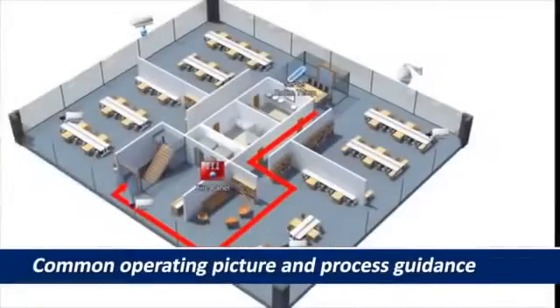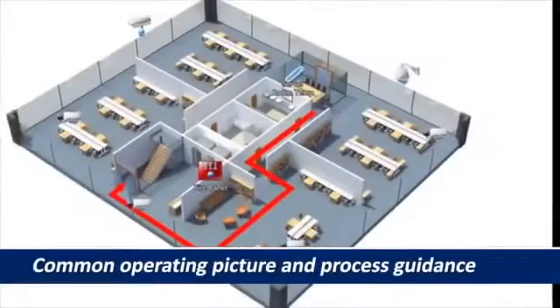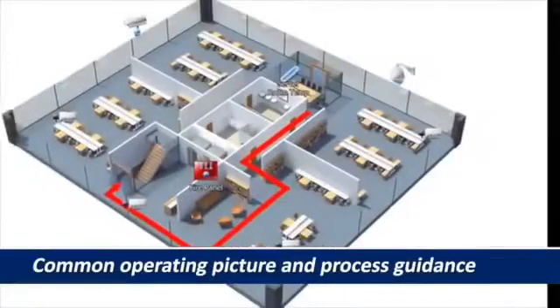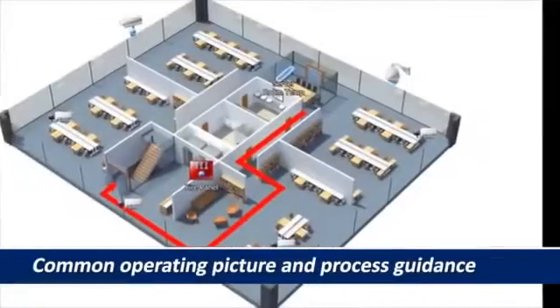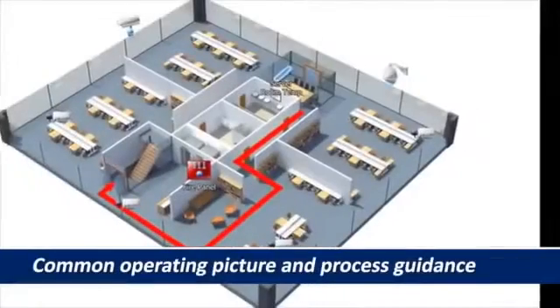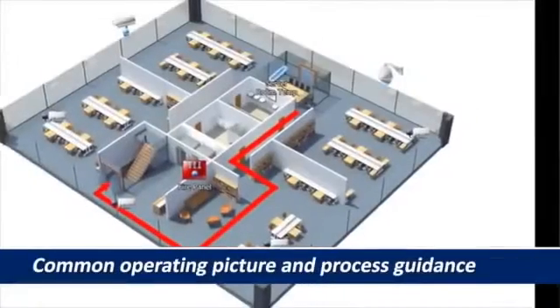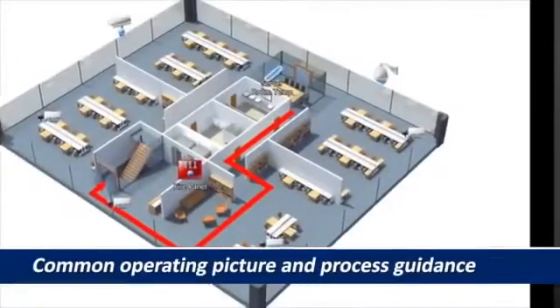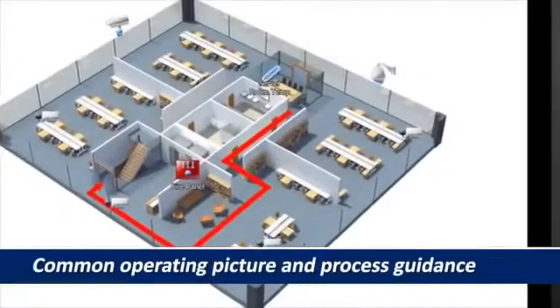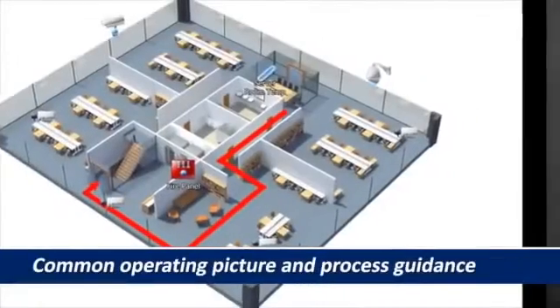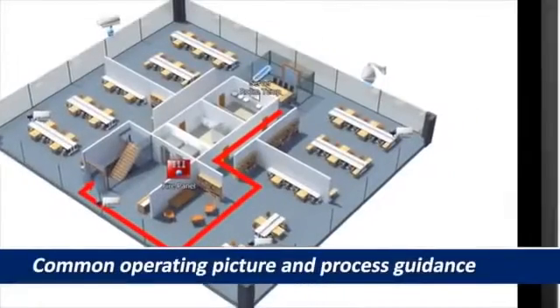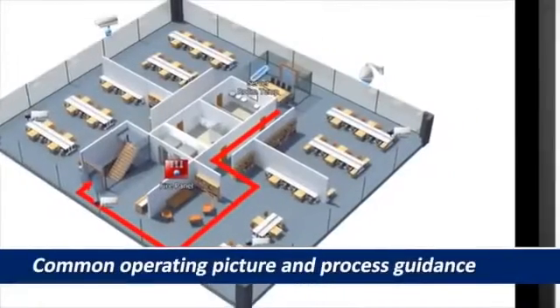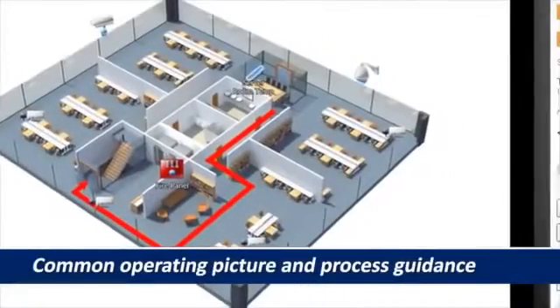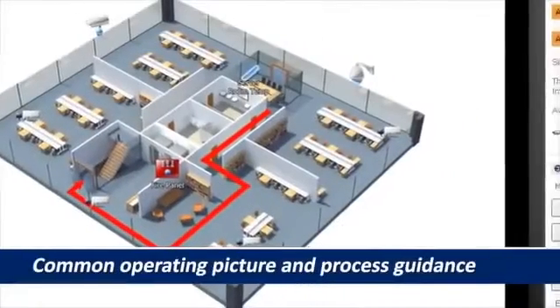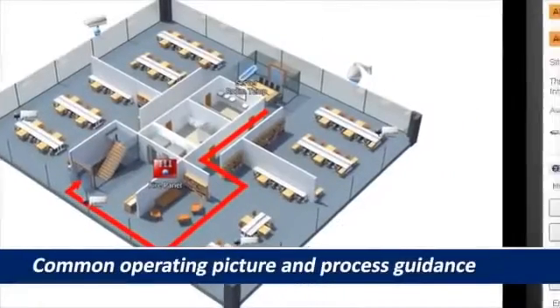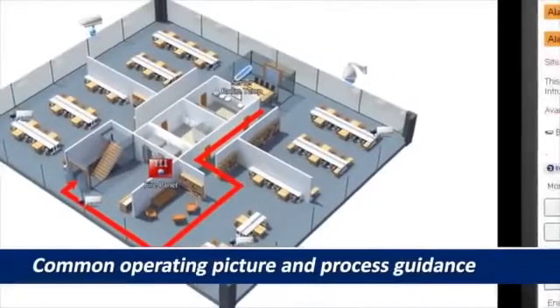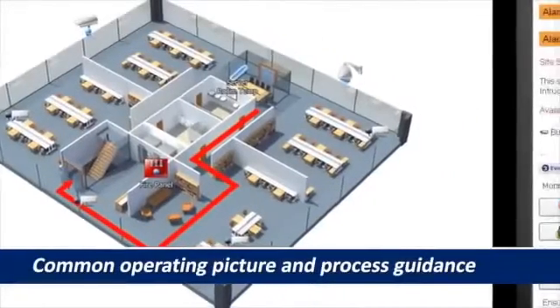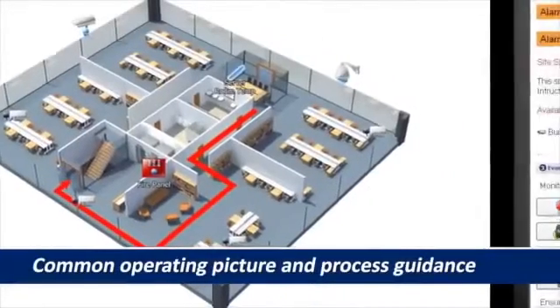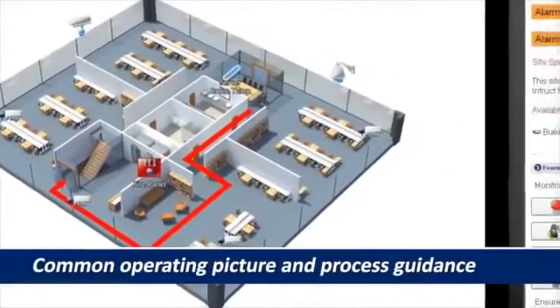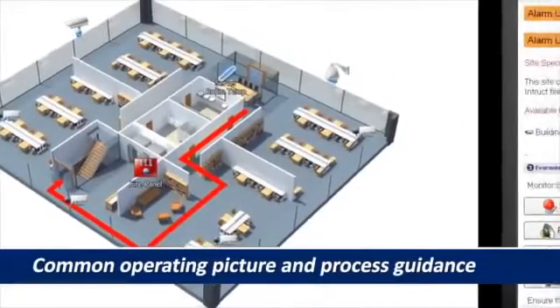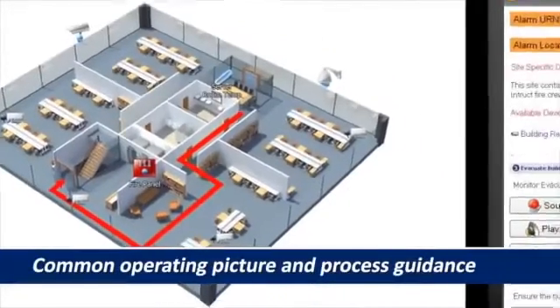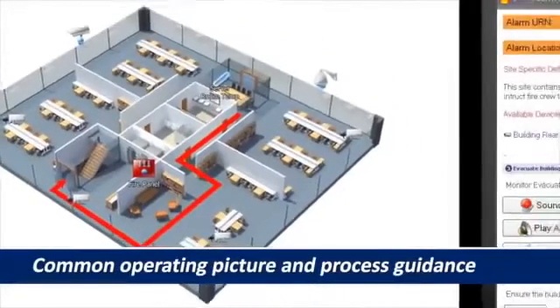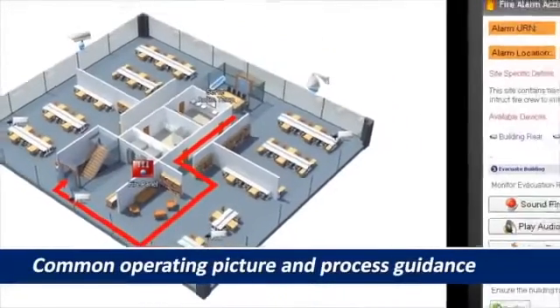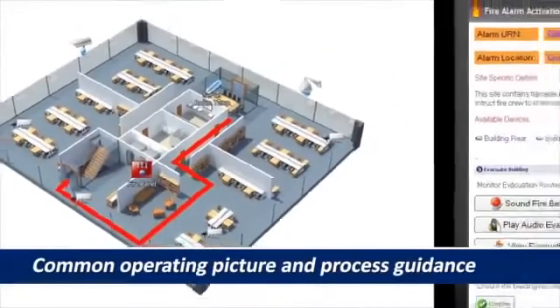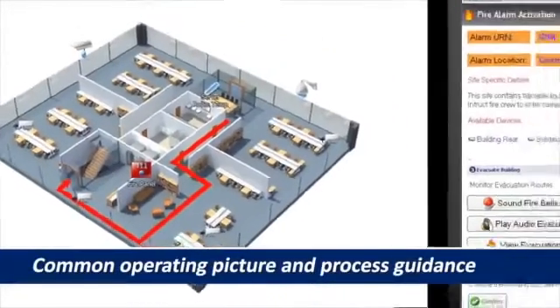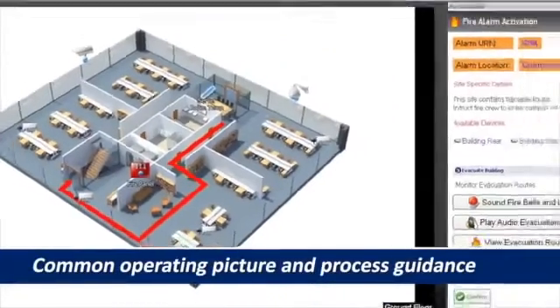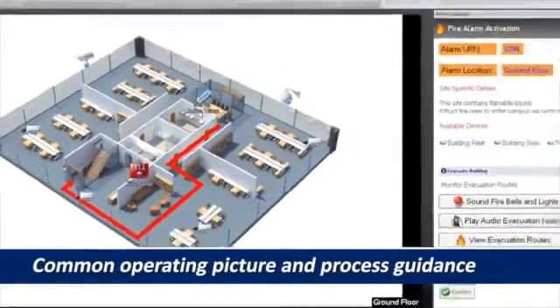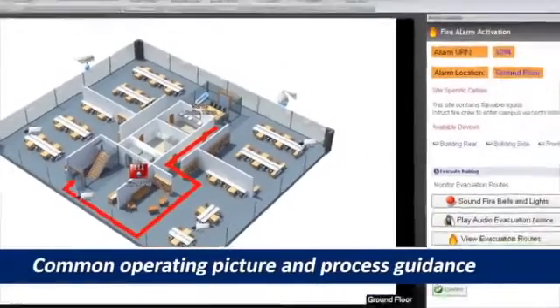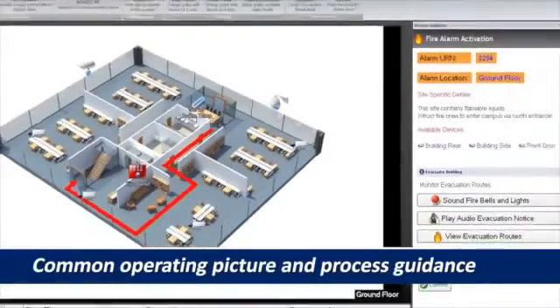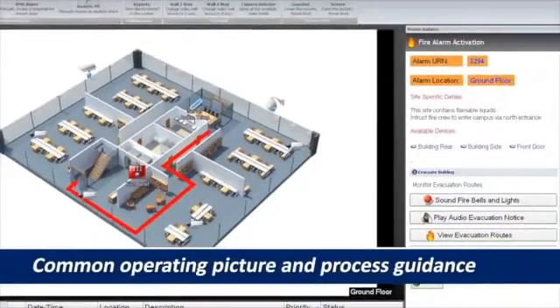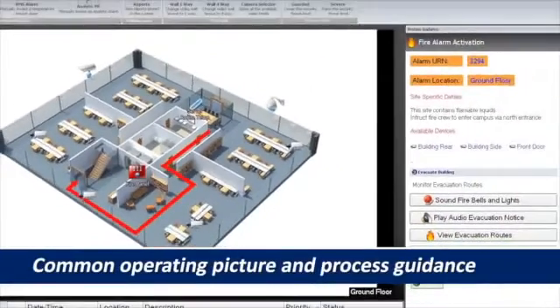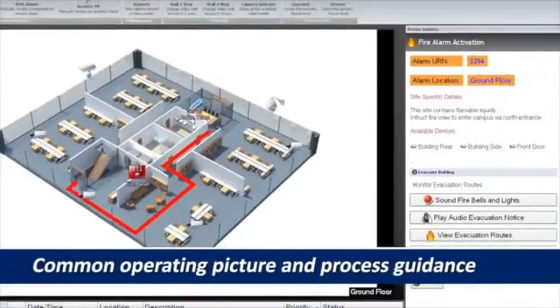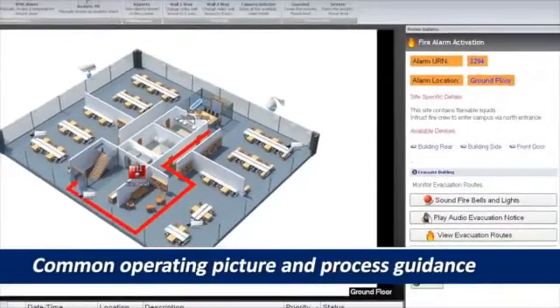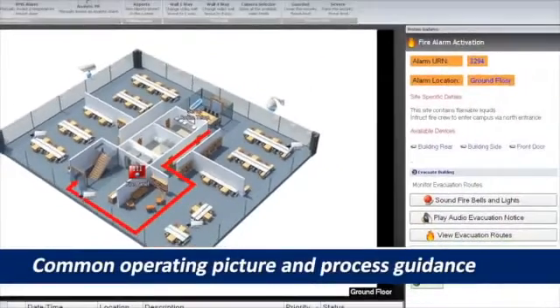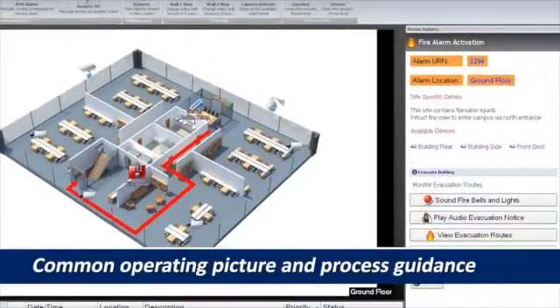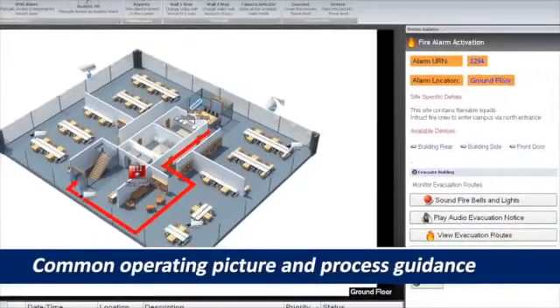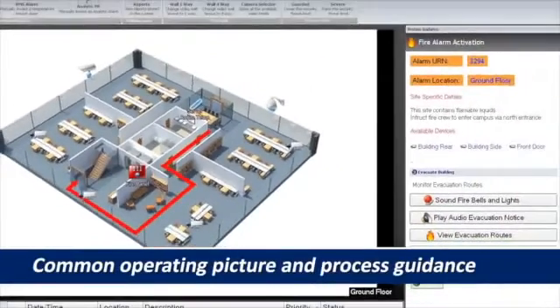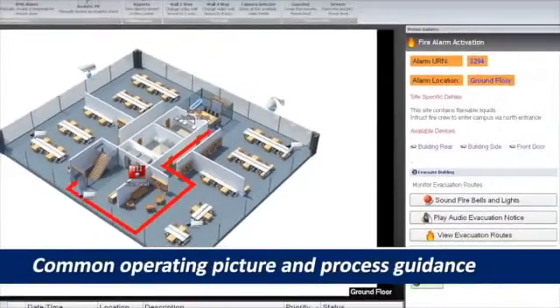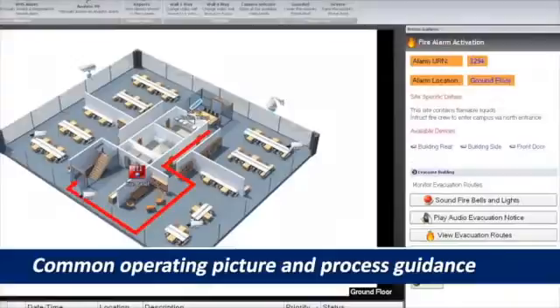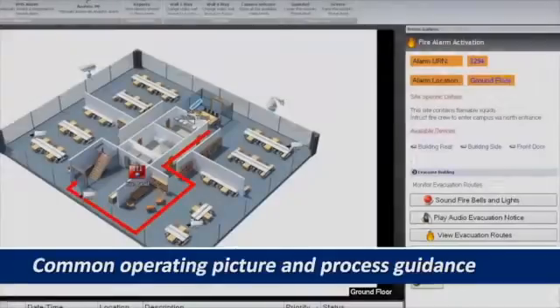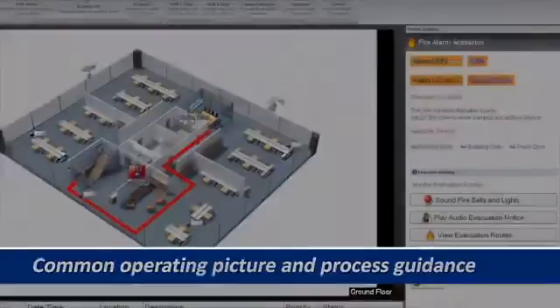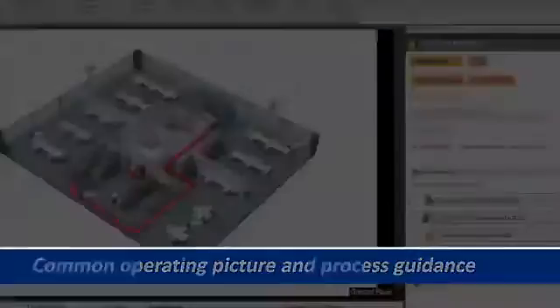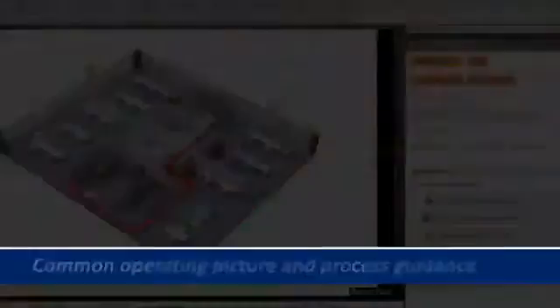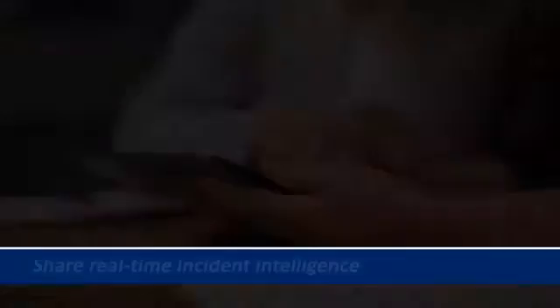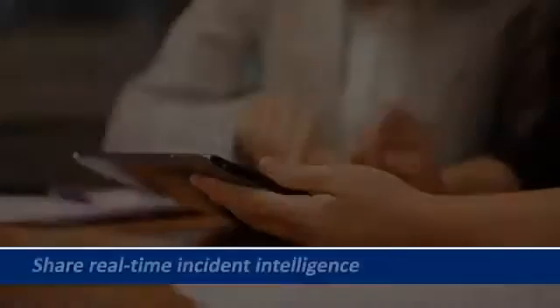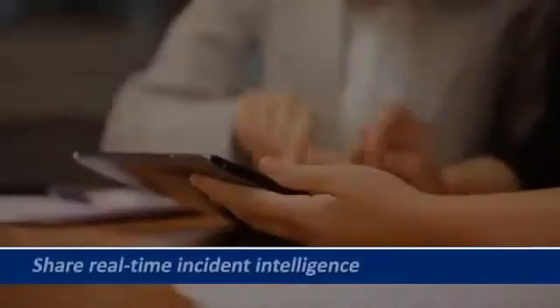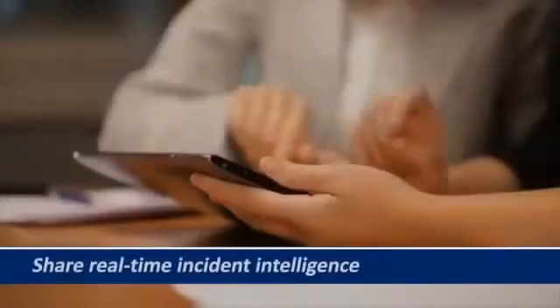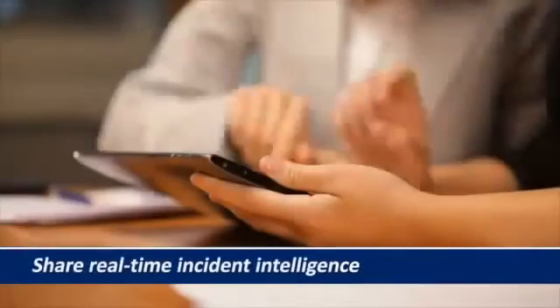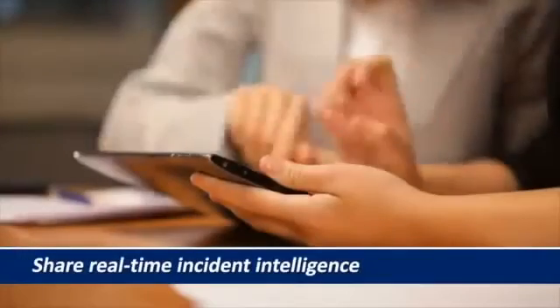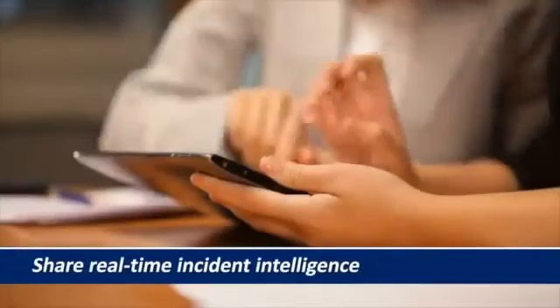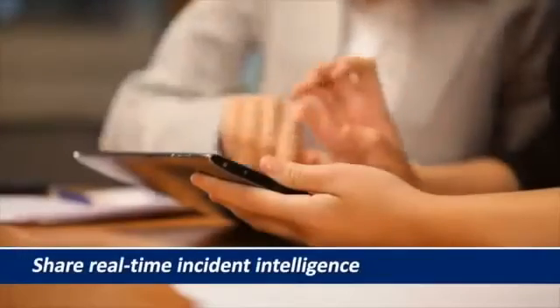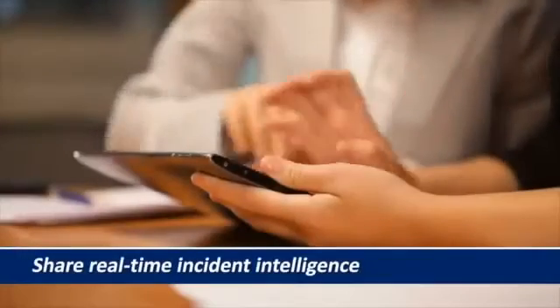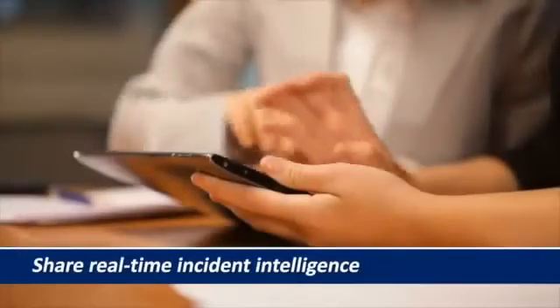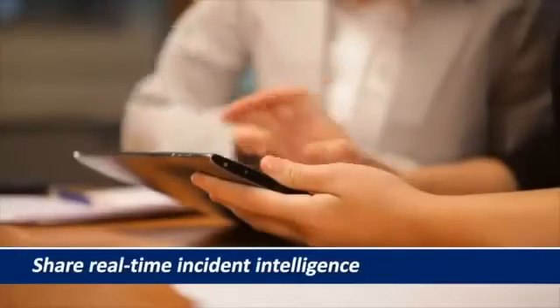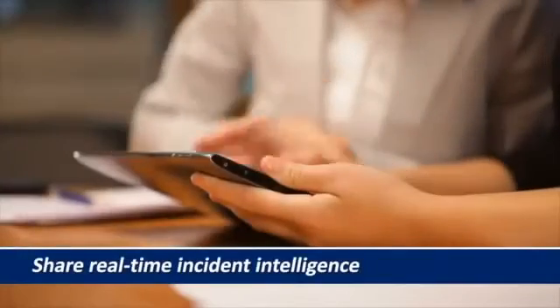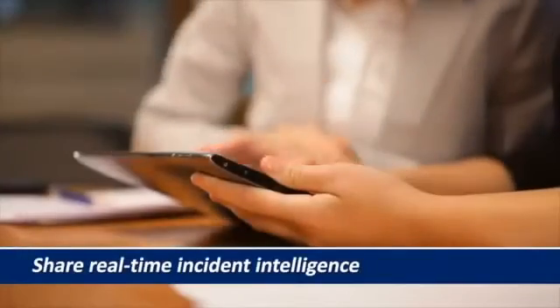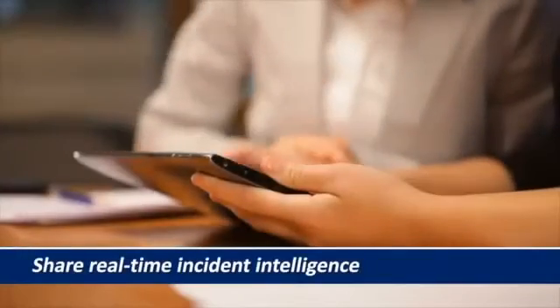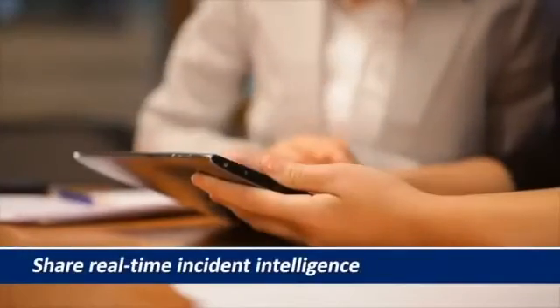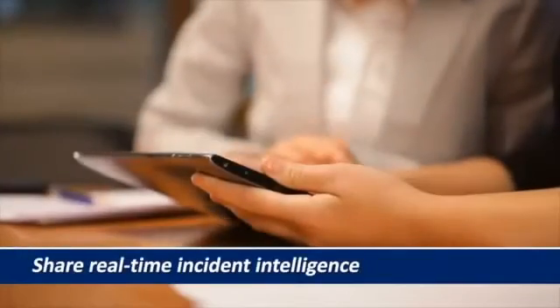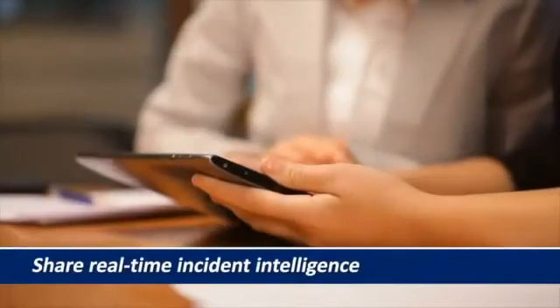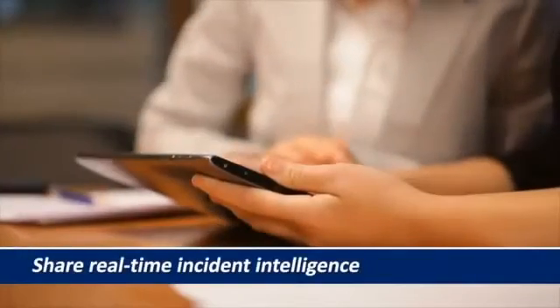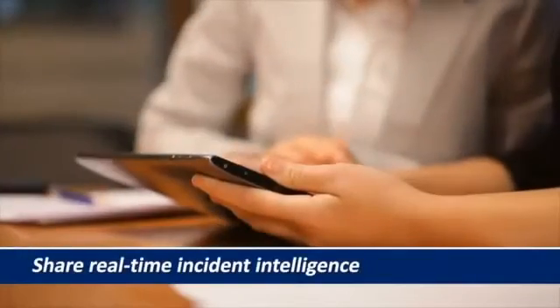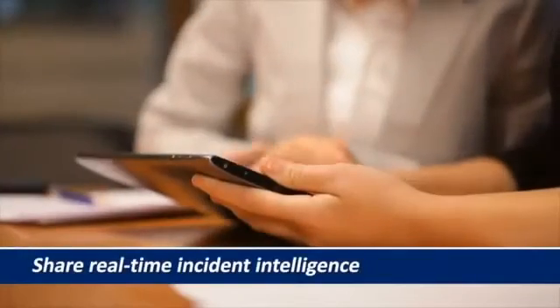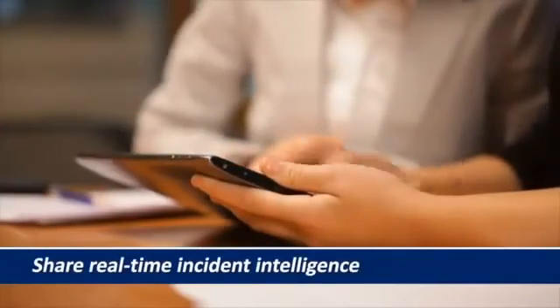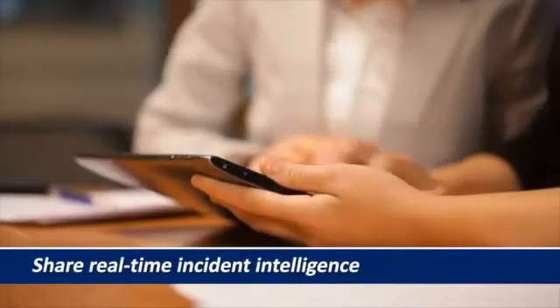Utilizing a common operating picture and process guidance, security staff can quickly share real-time incident intelligence.